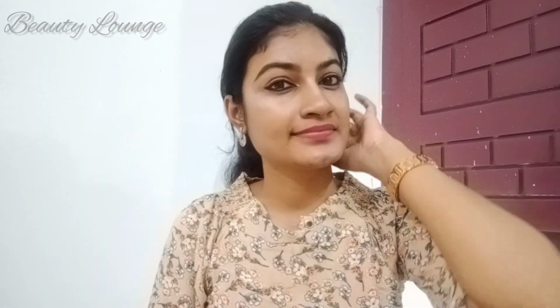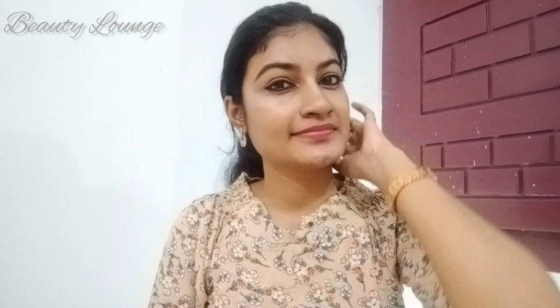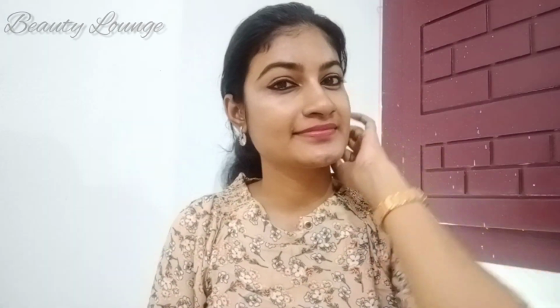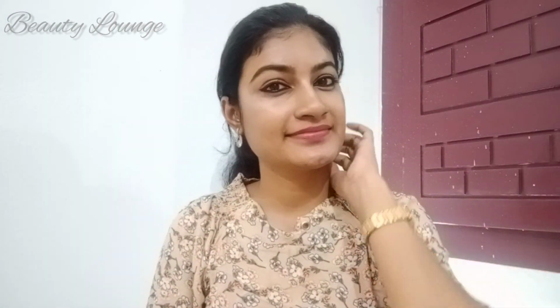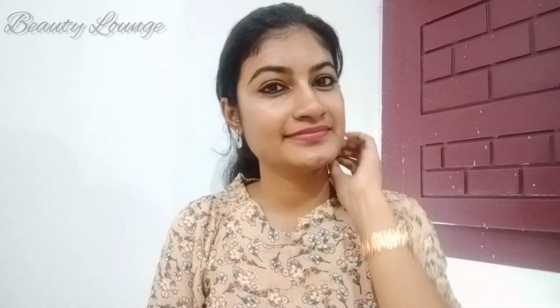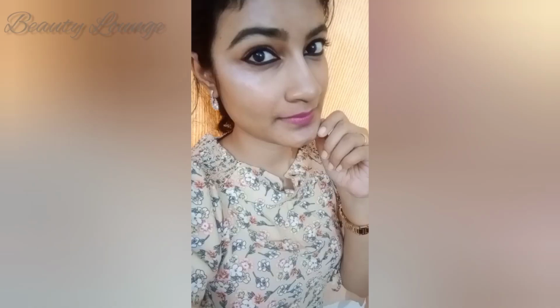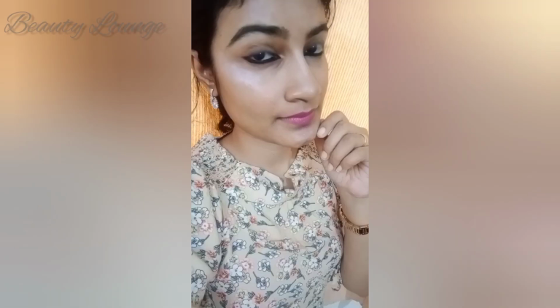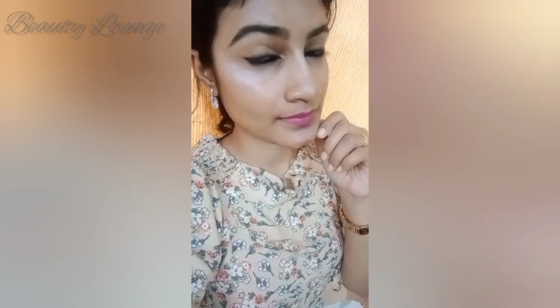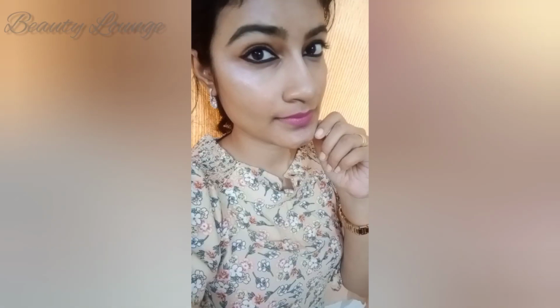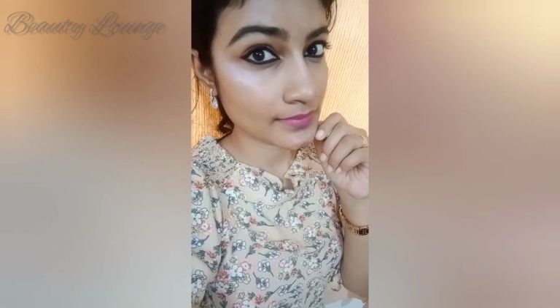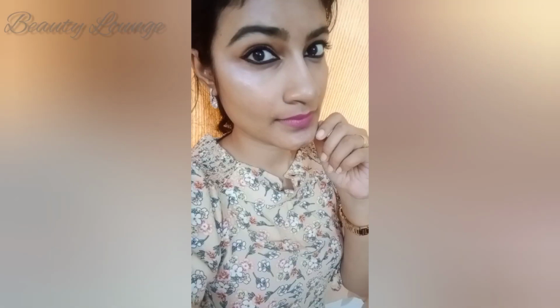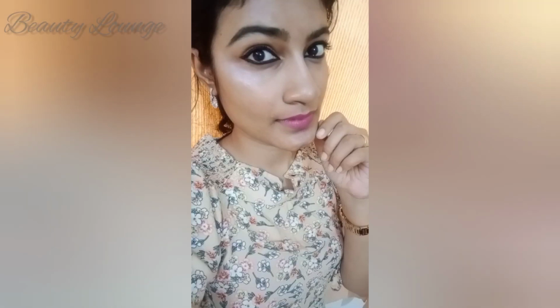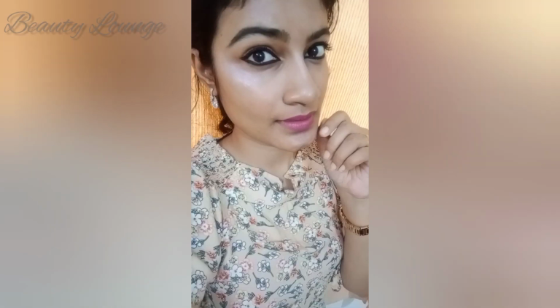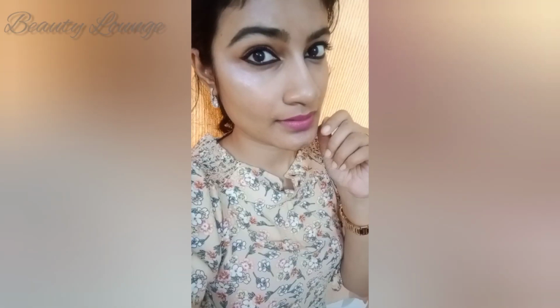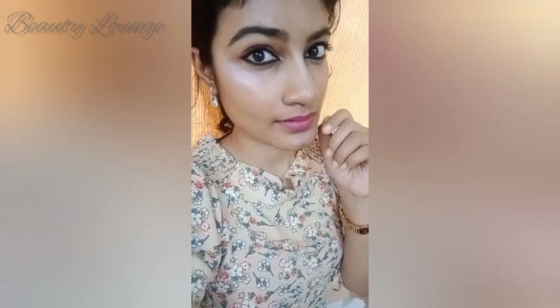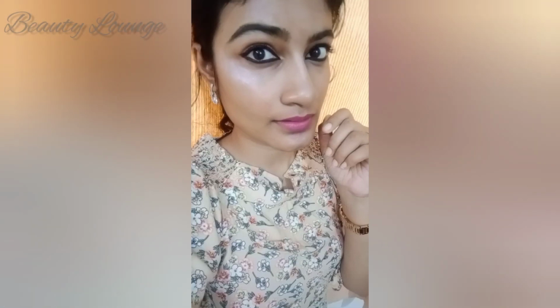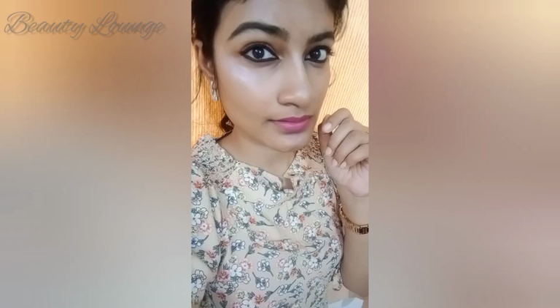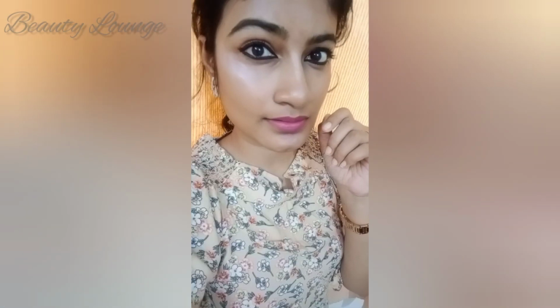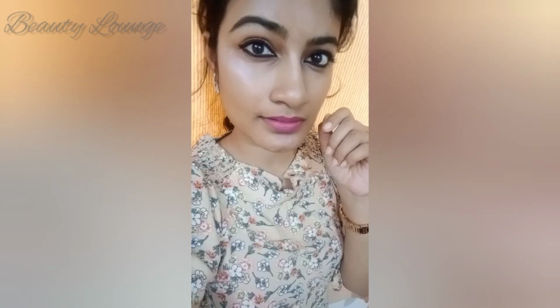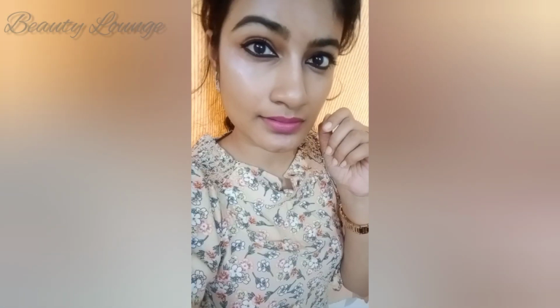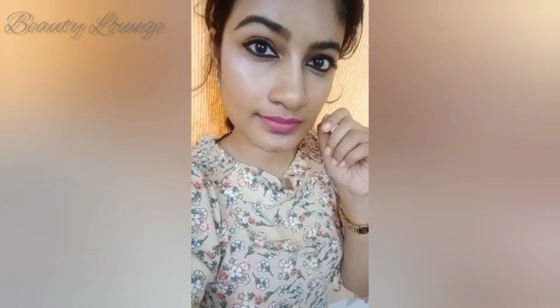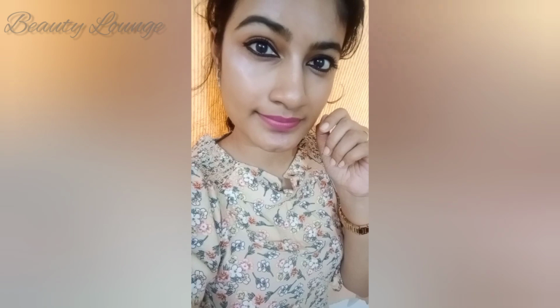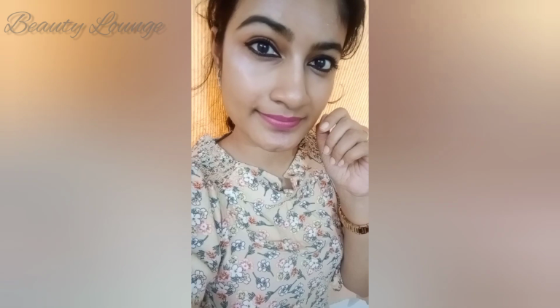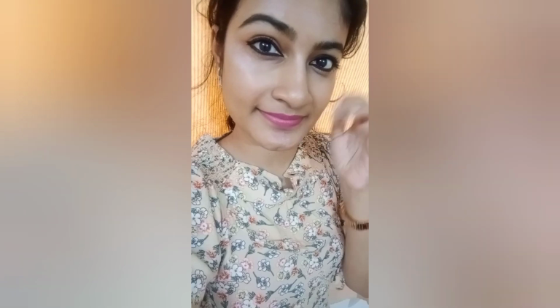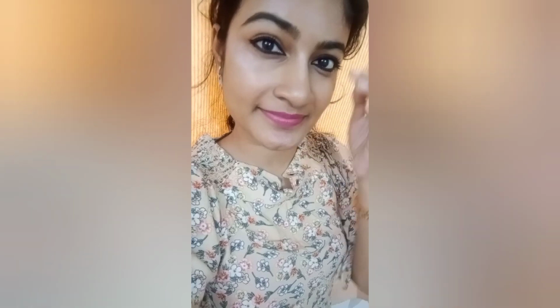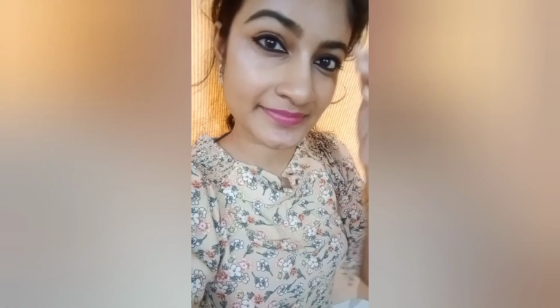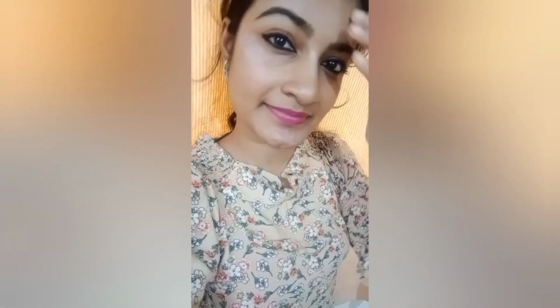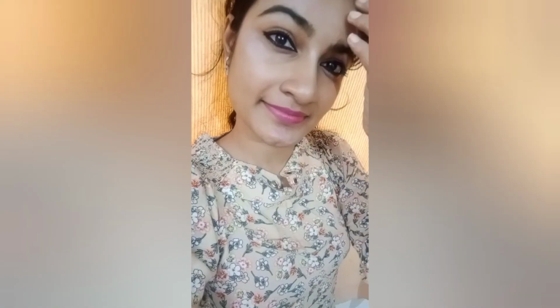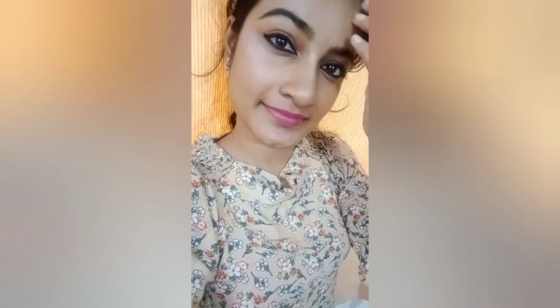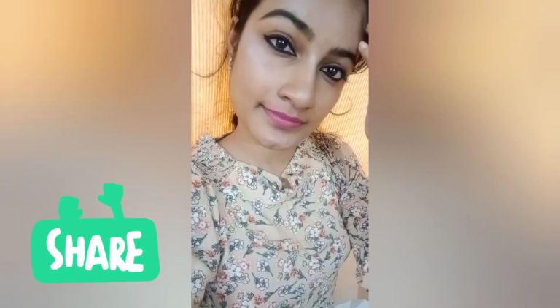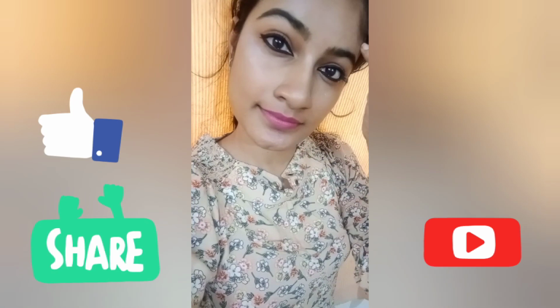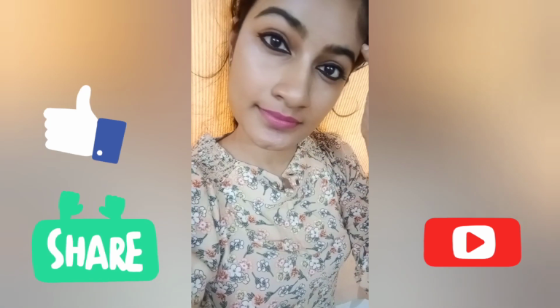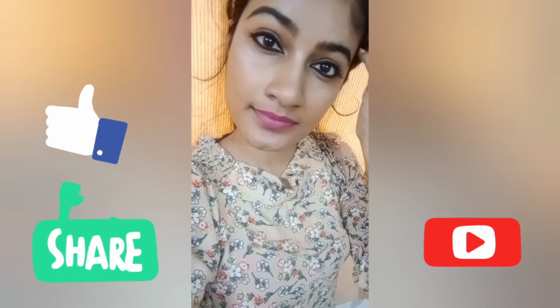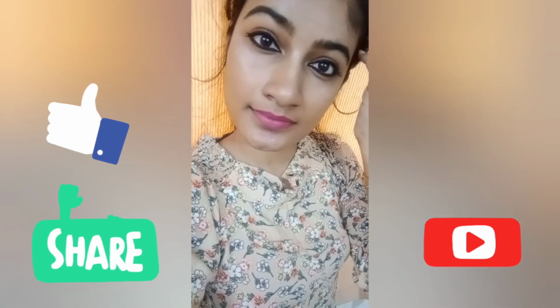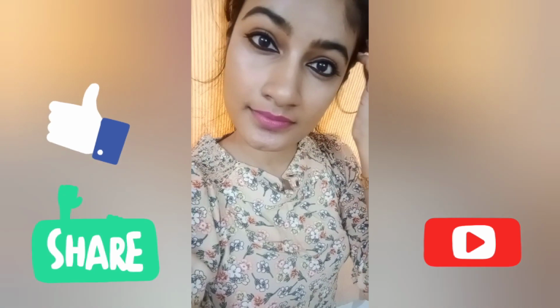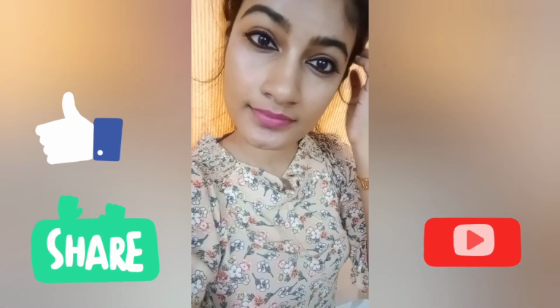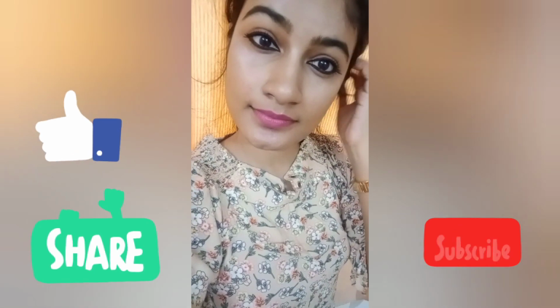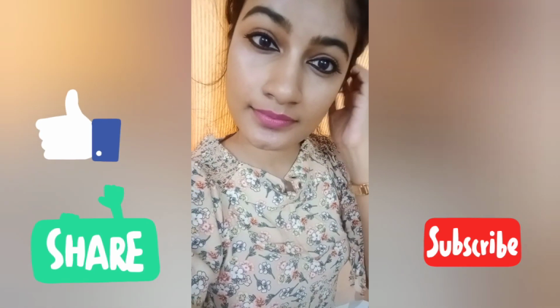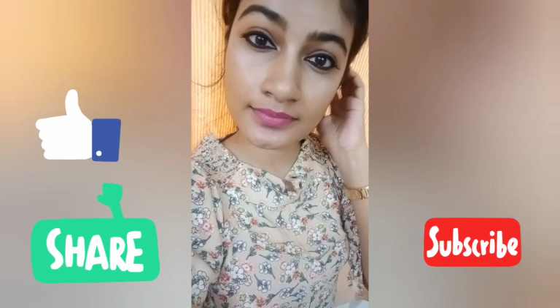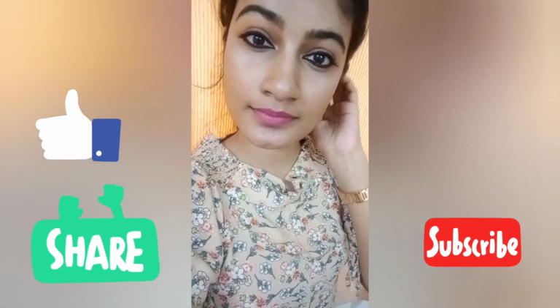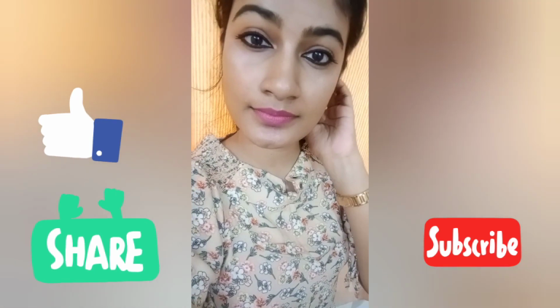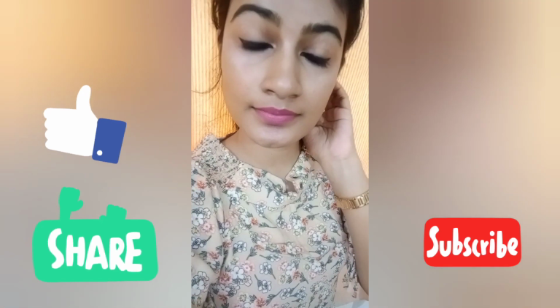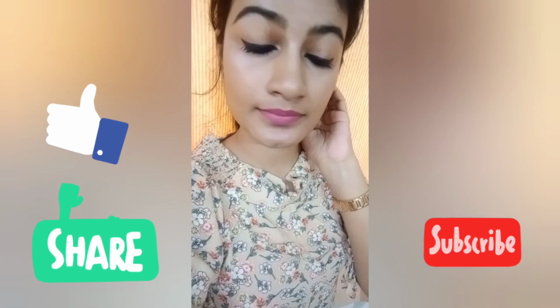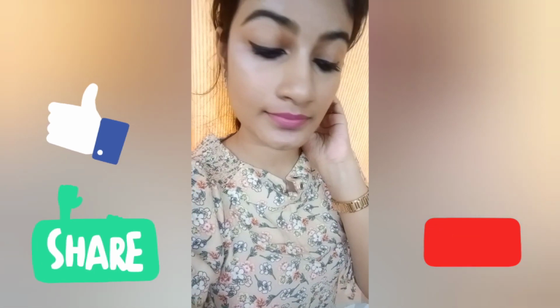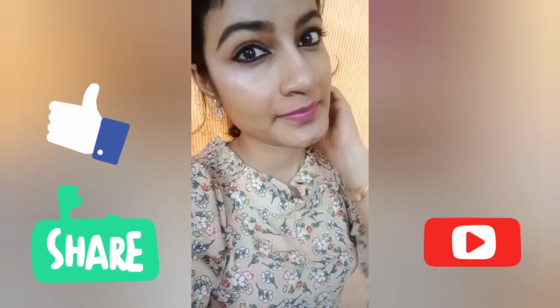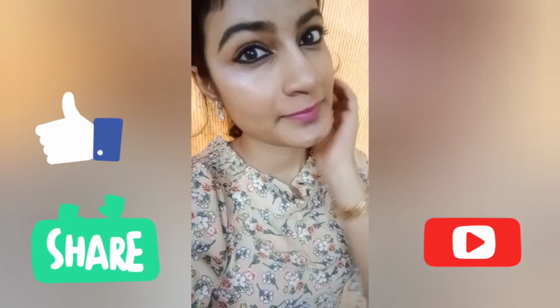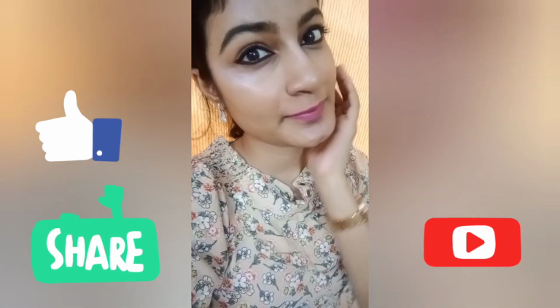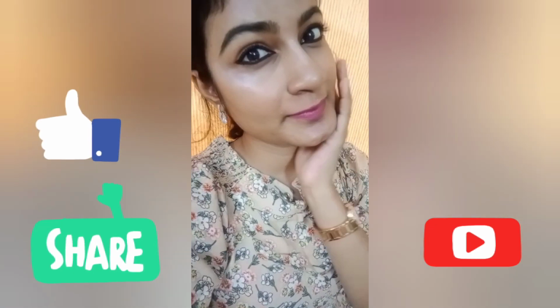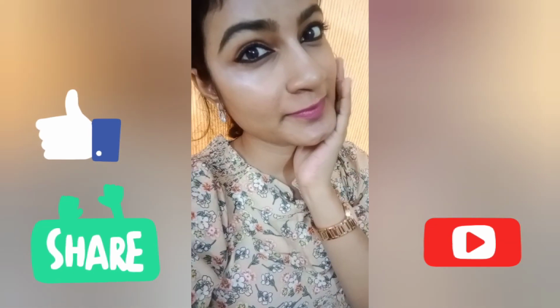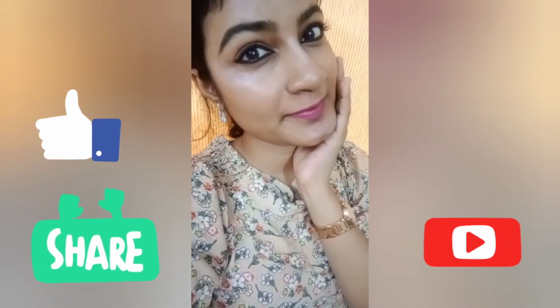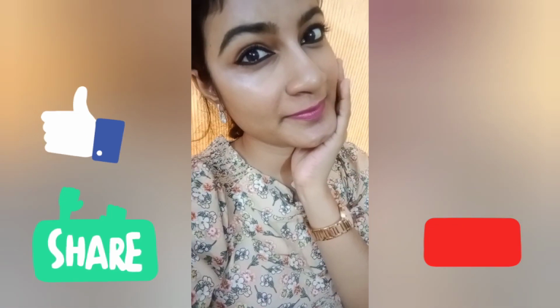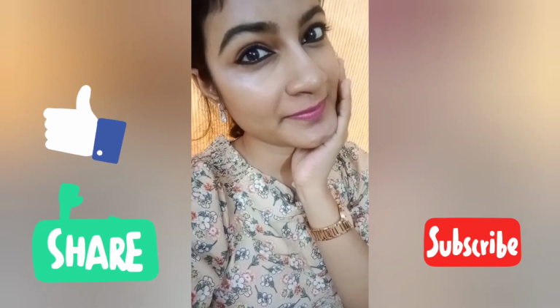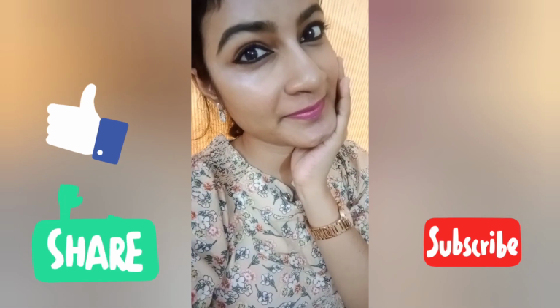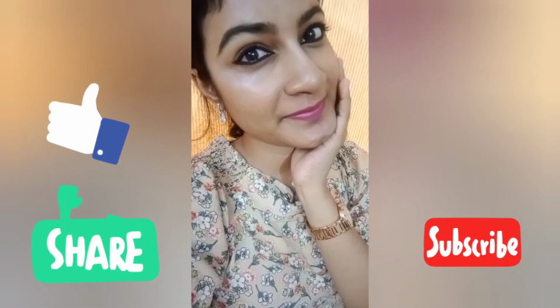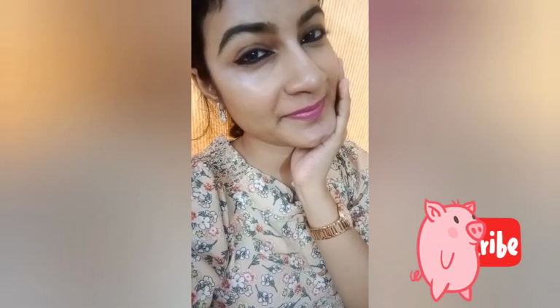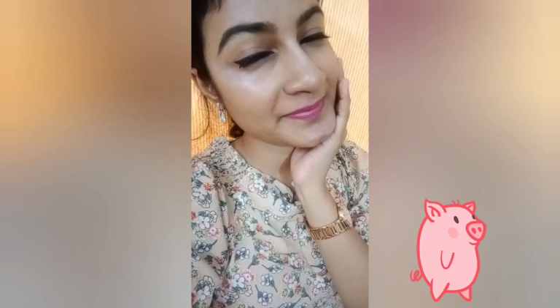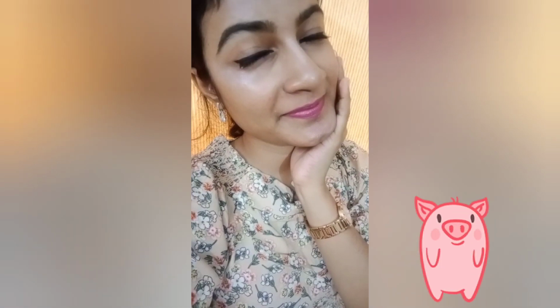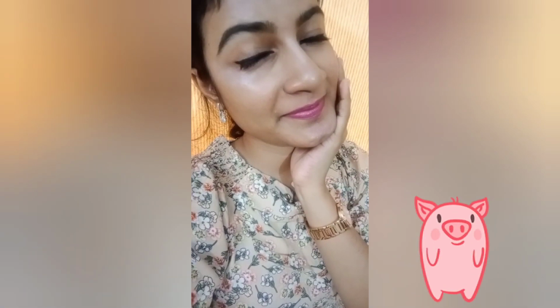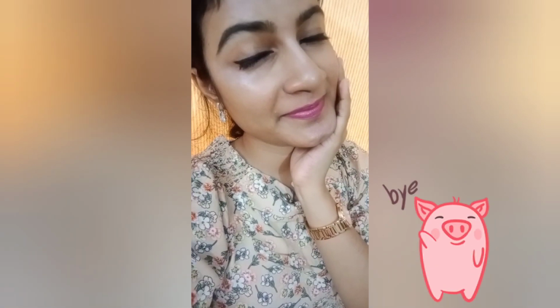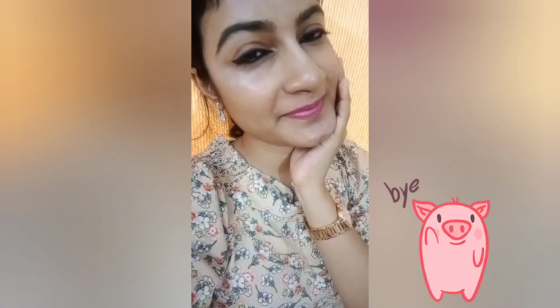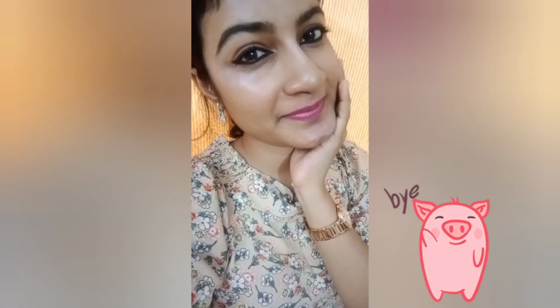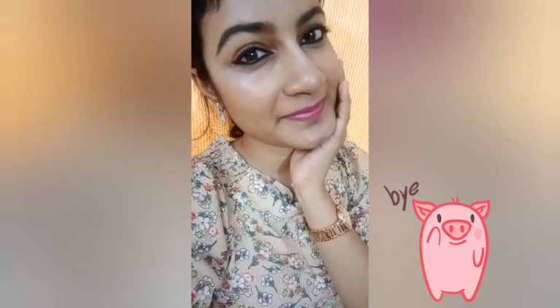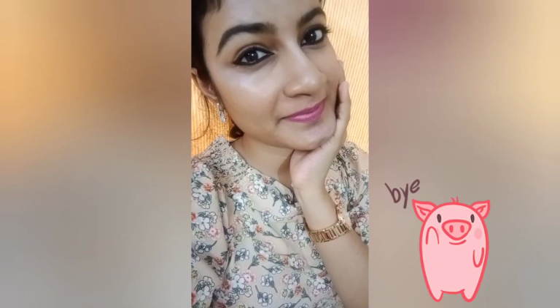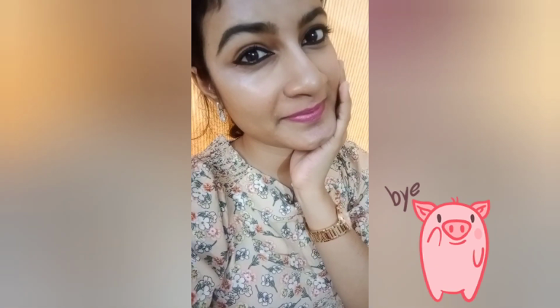If you are watching this video, please like and share. I hope you are subscribed. Bye!